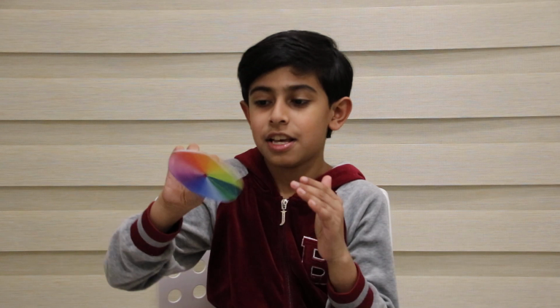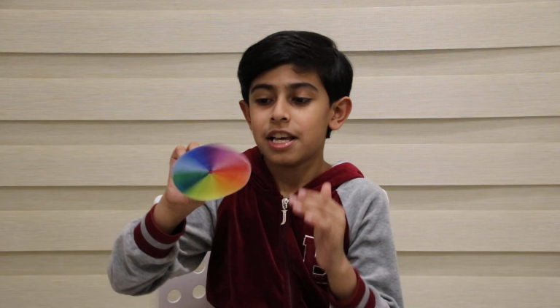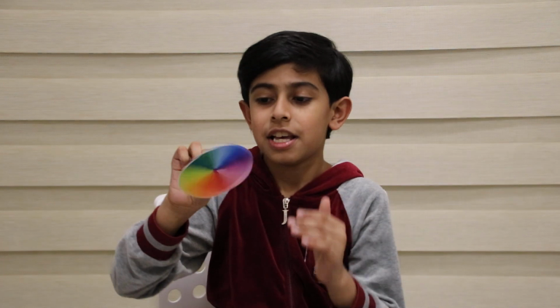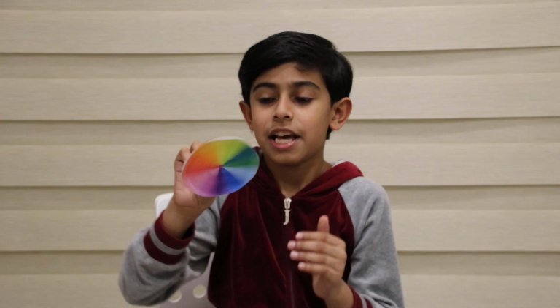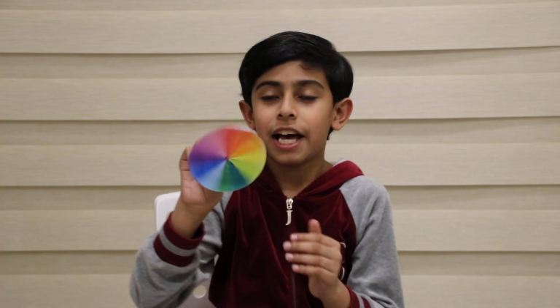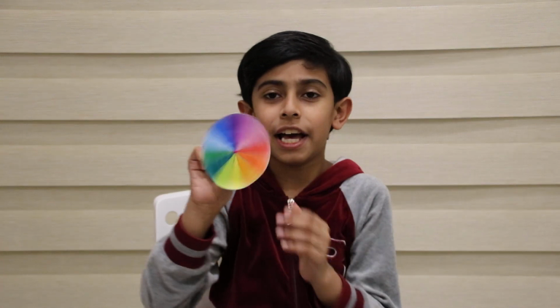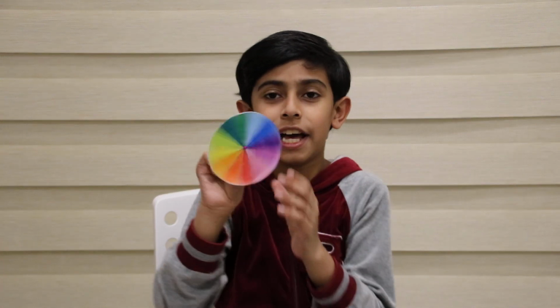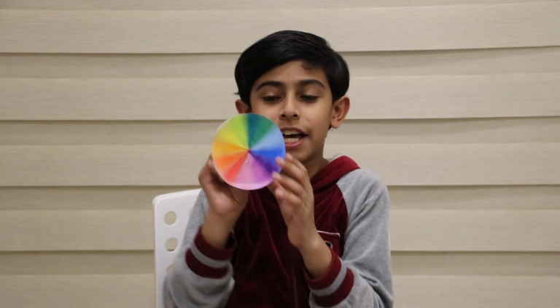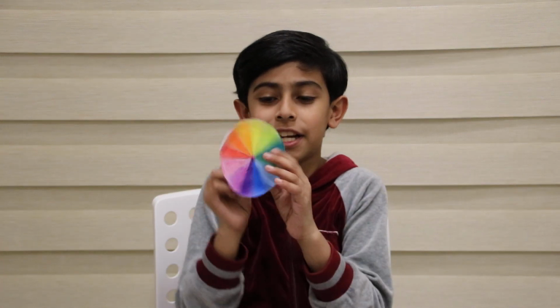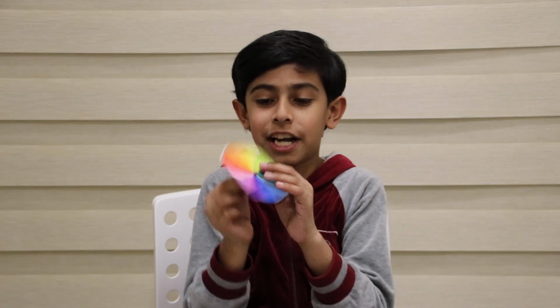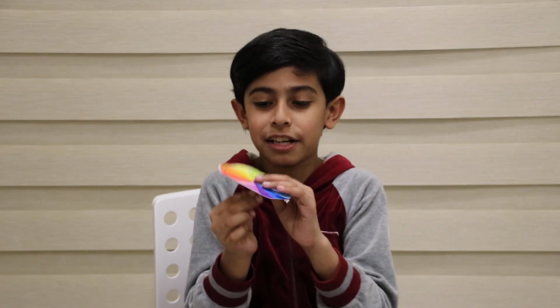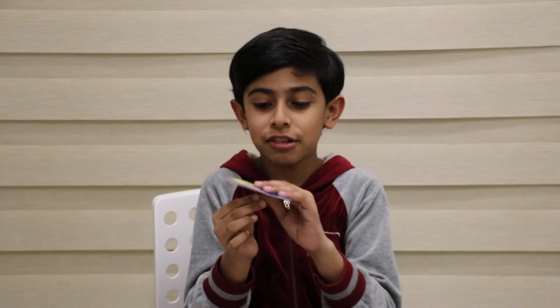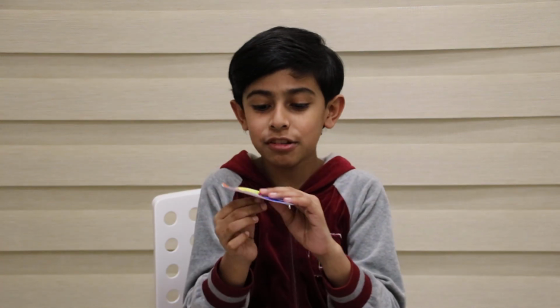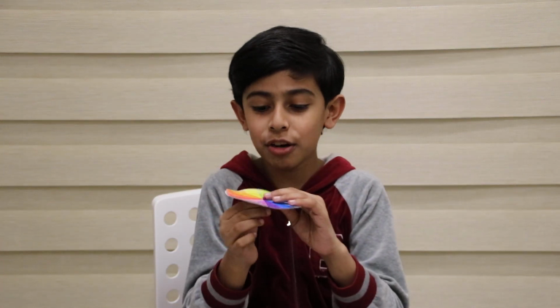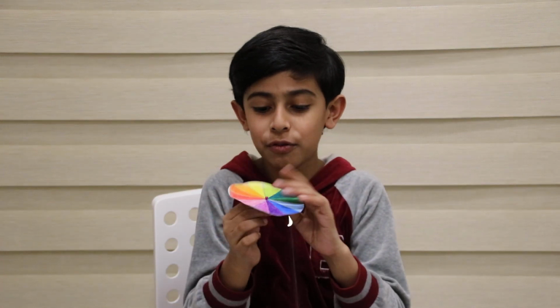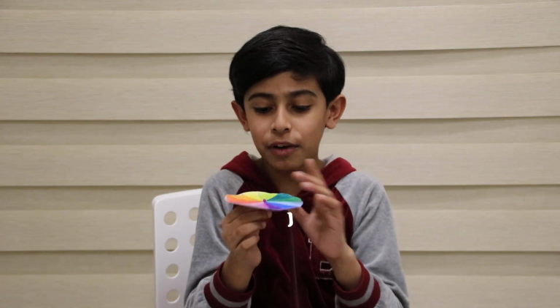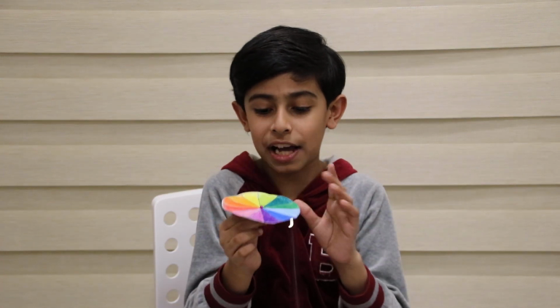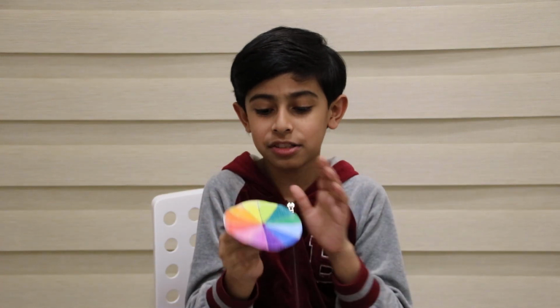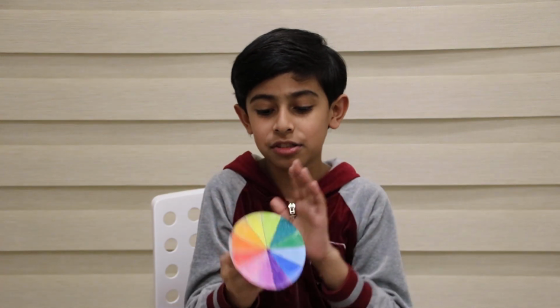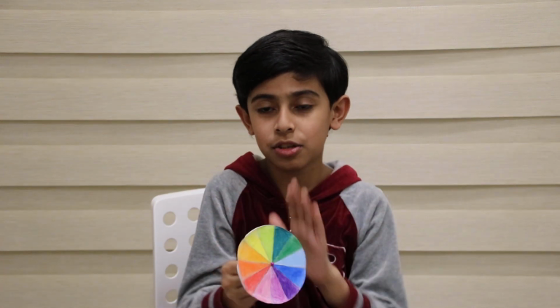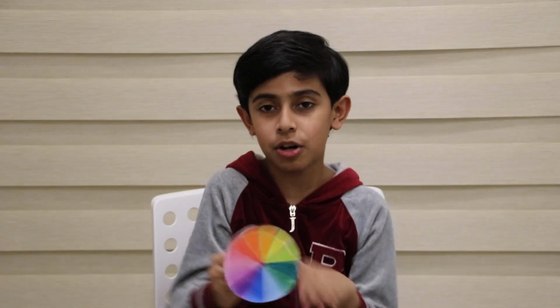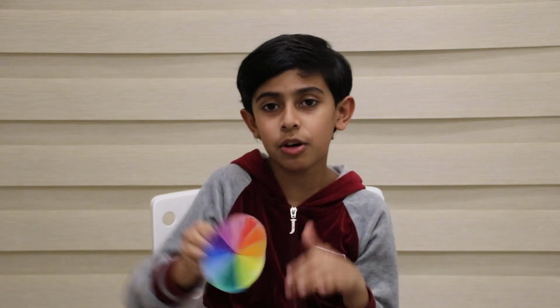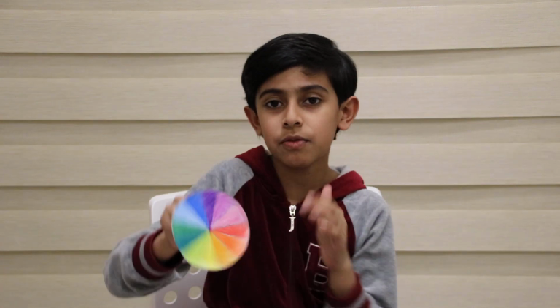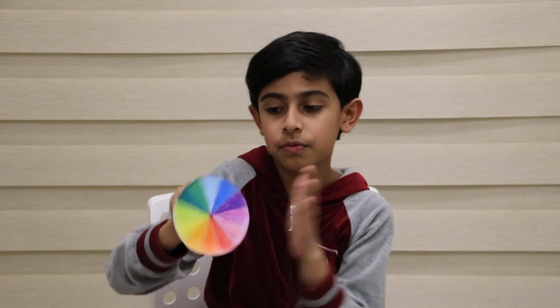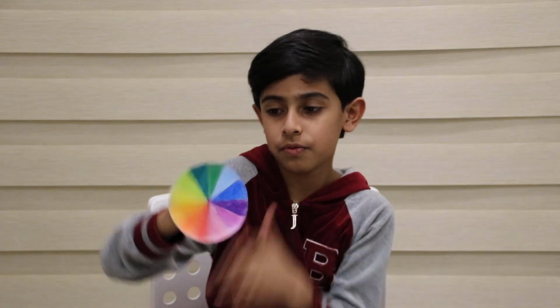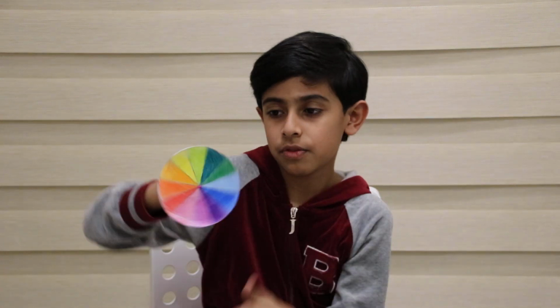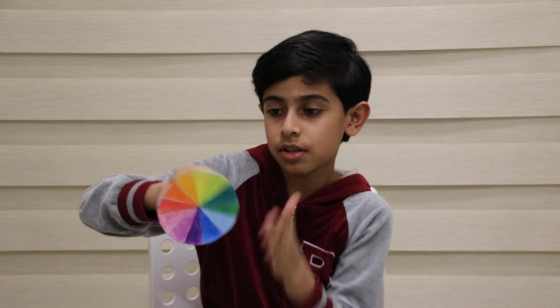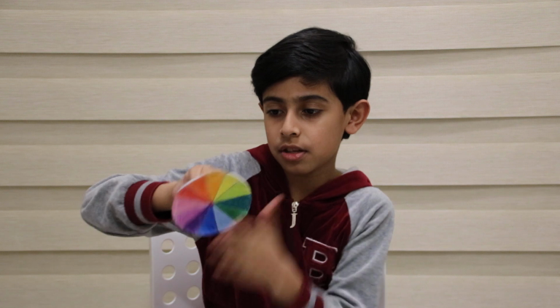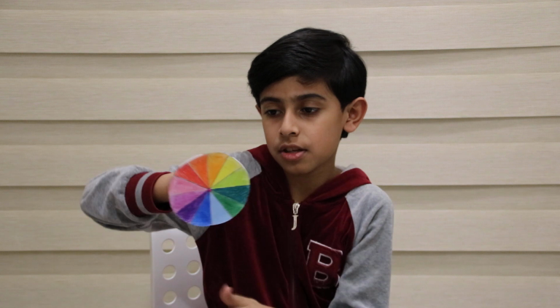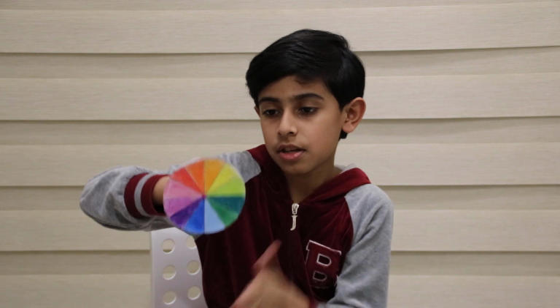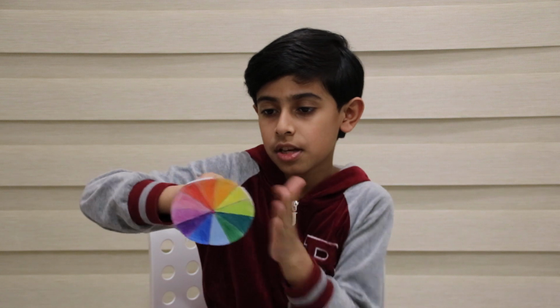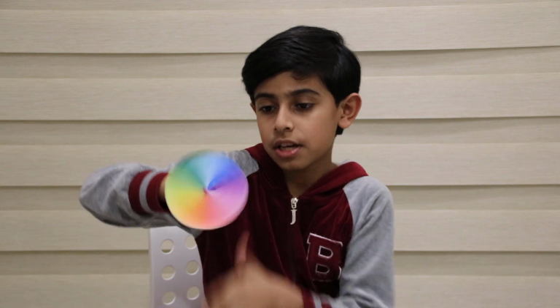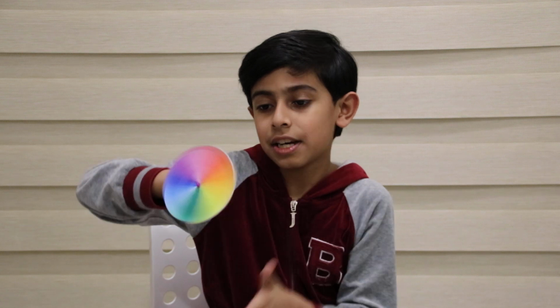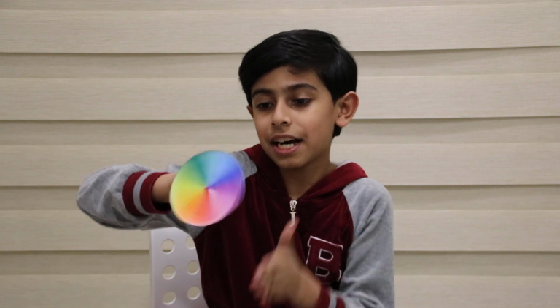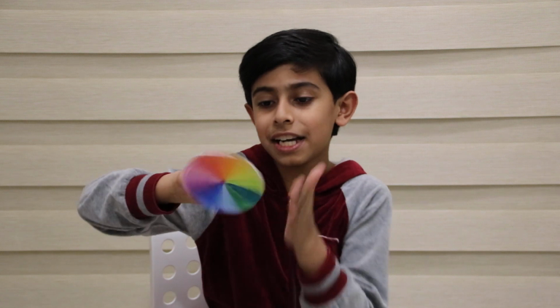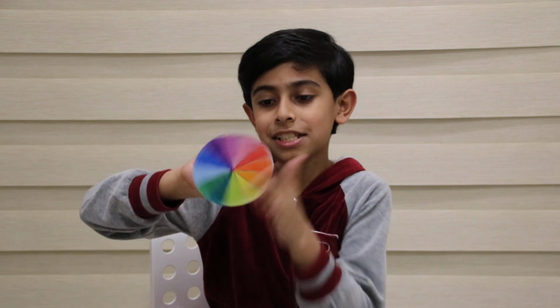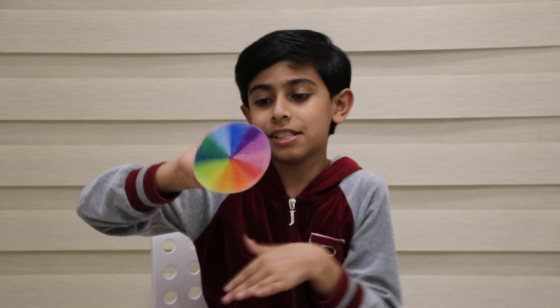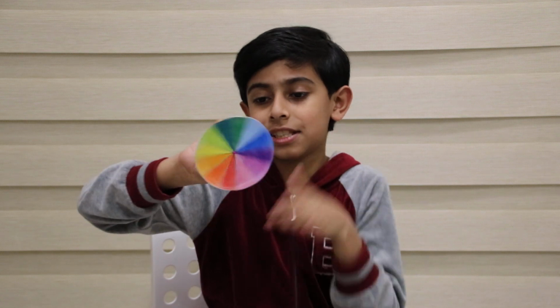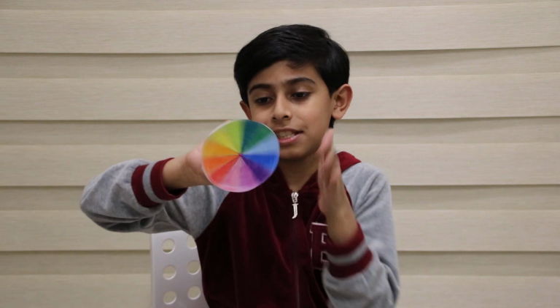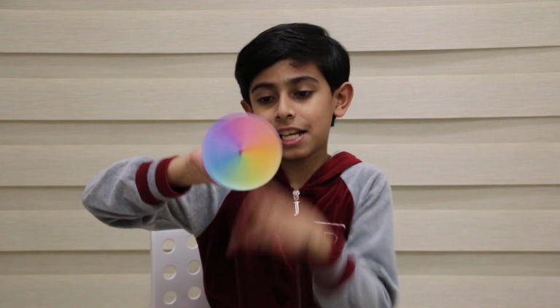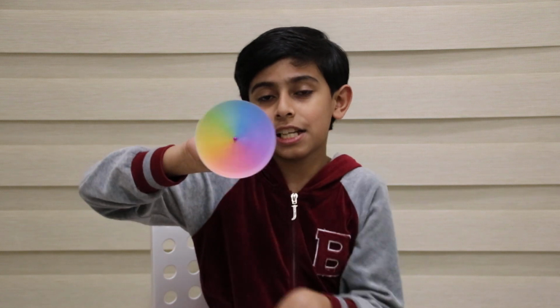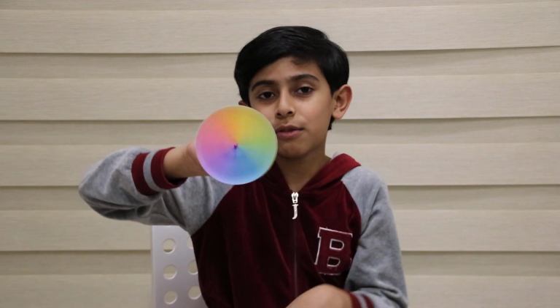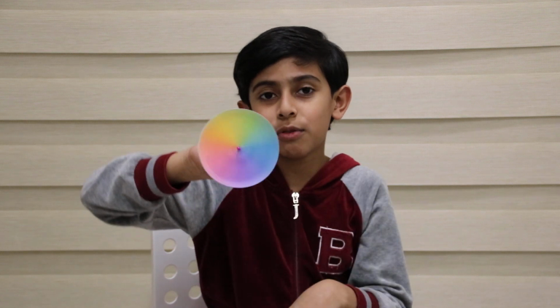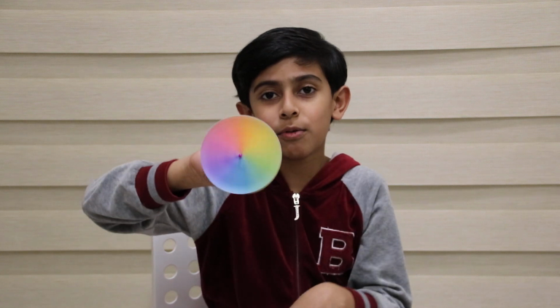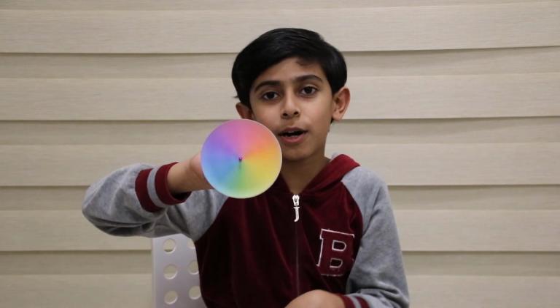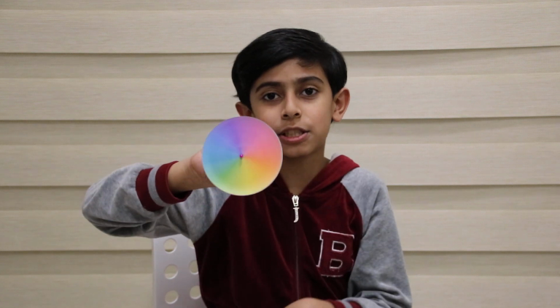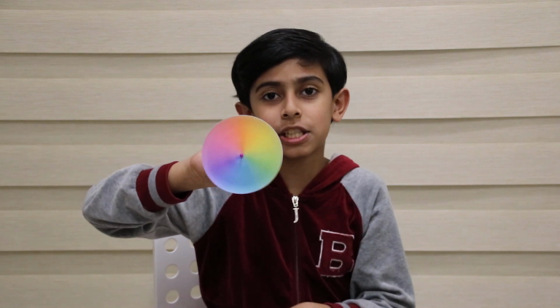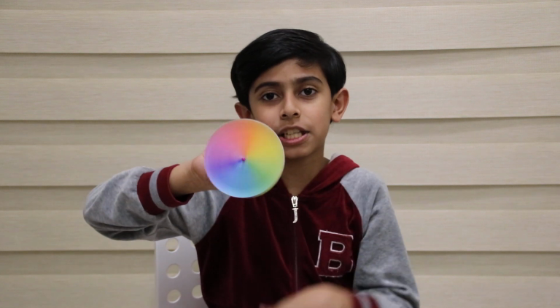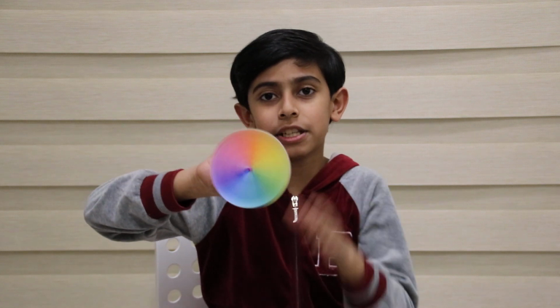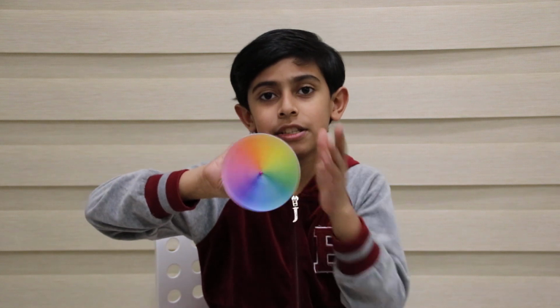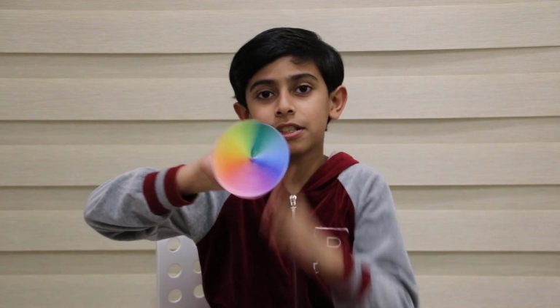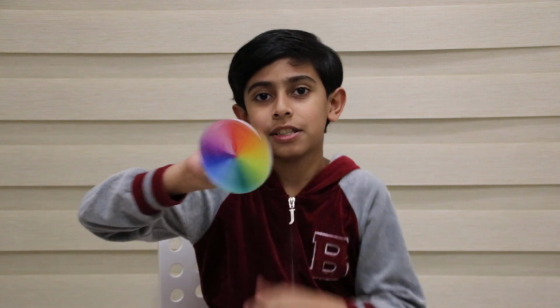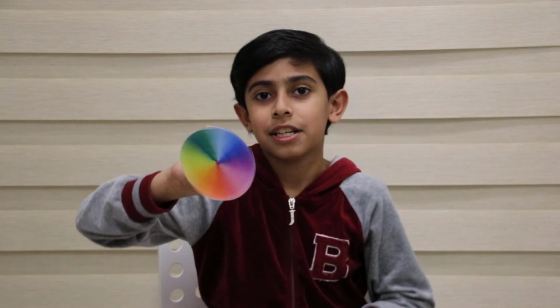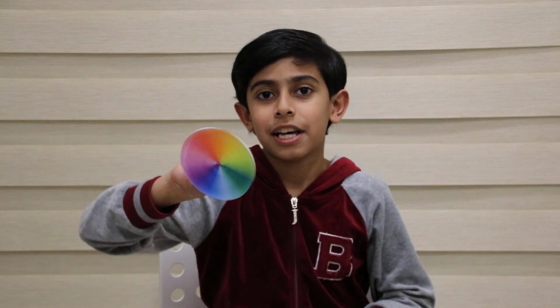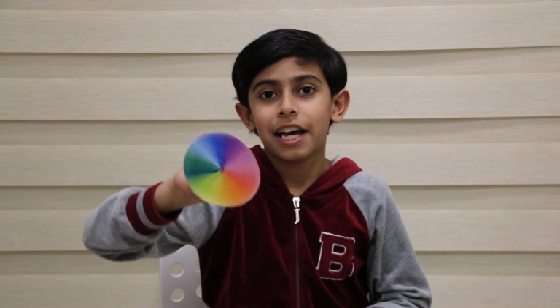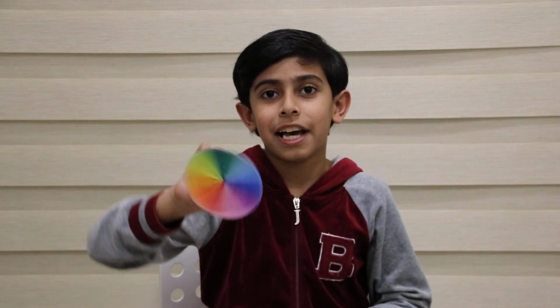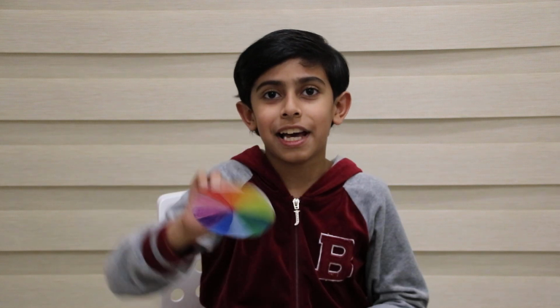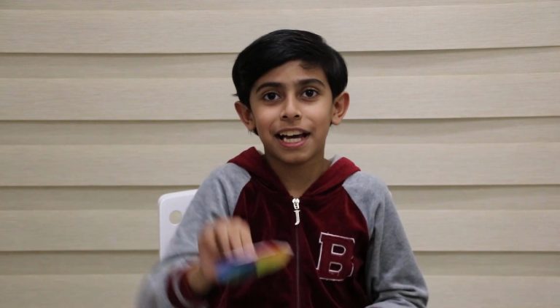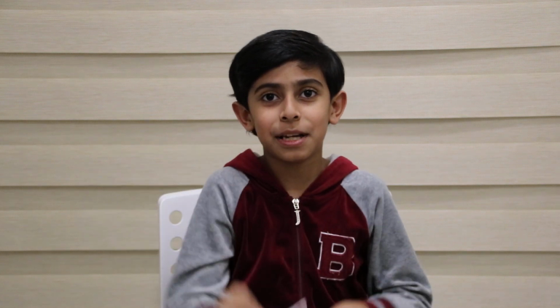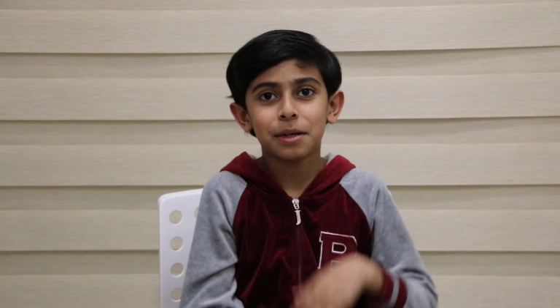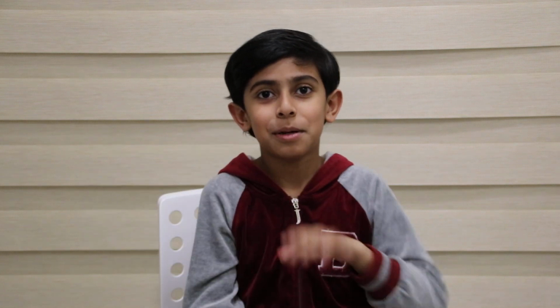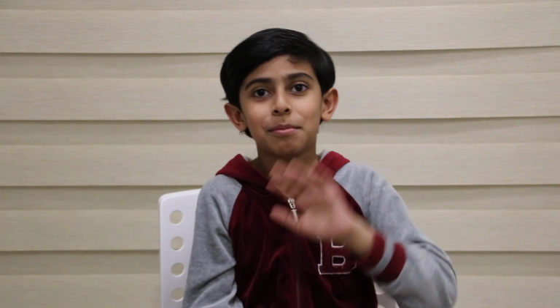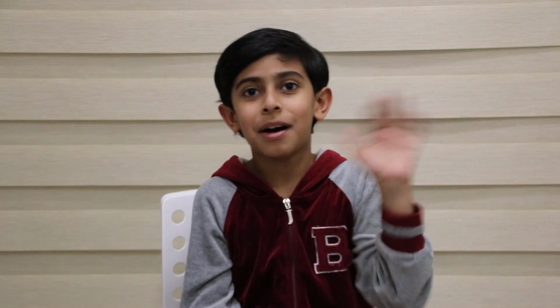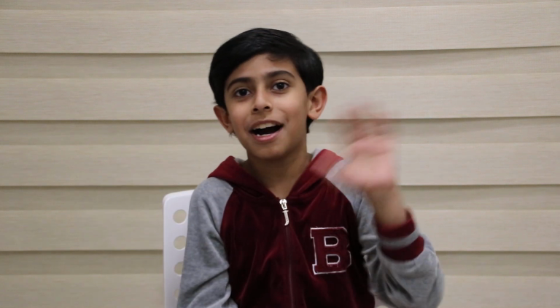I couldn't go faster, so guys, thank you for watching and bye.